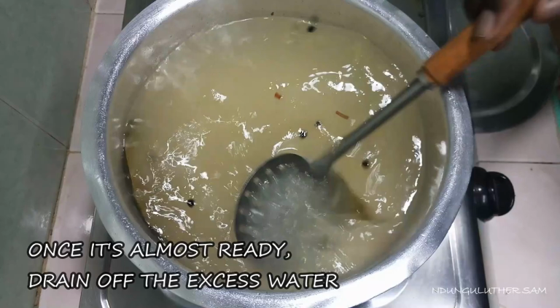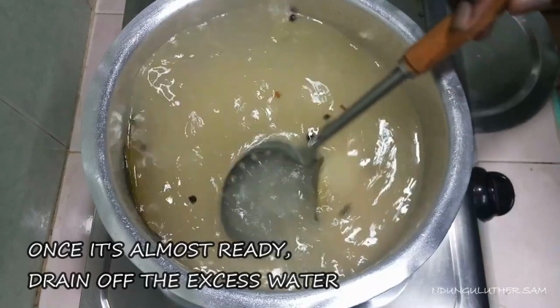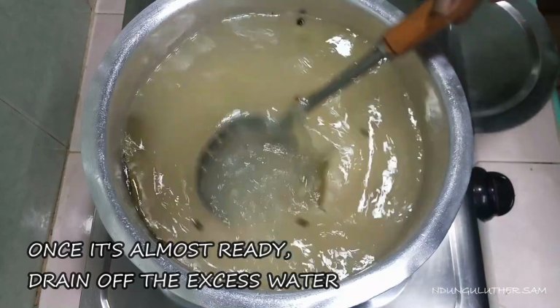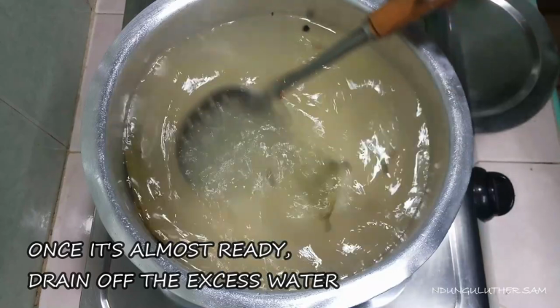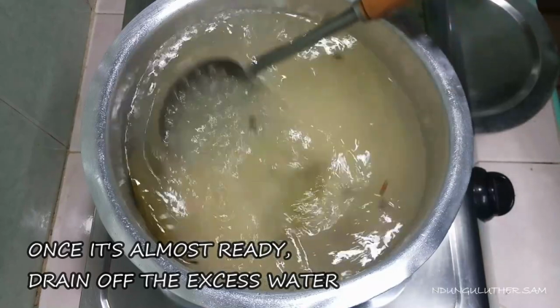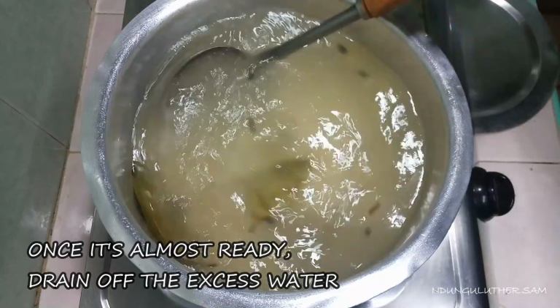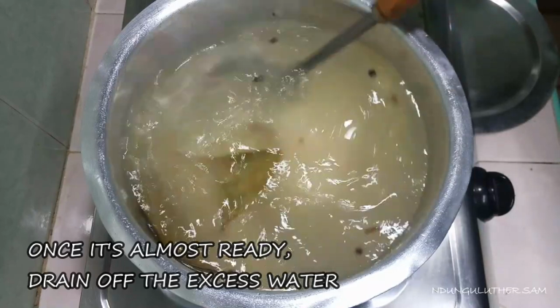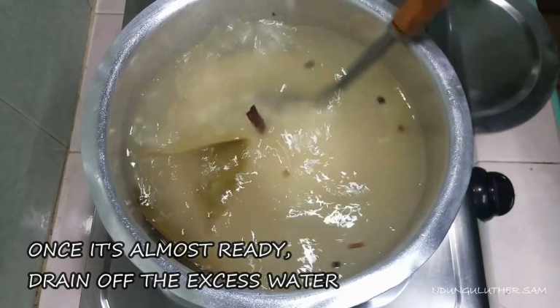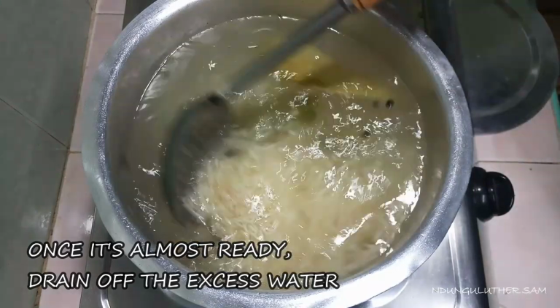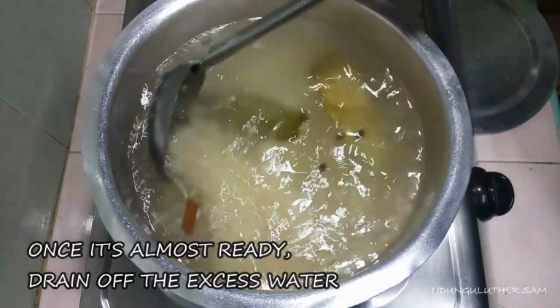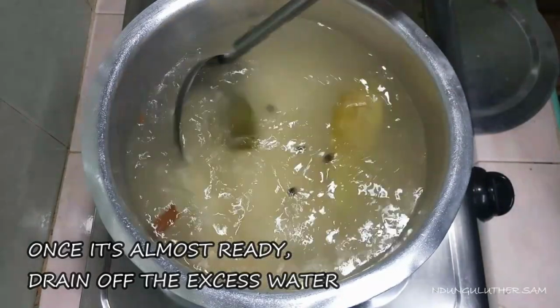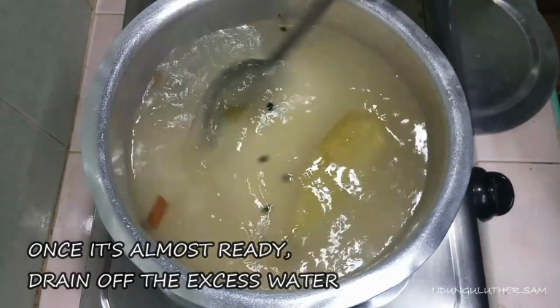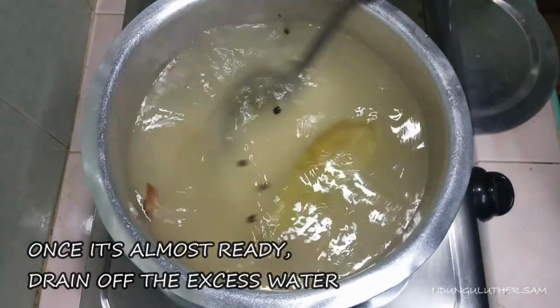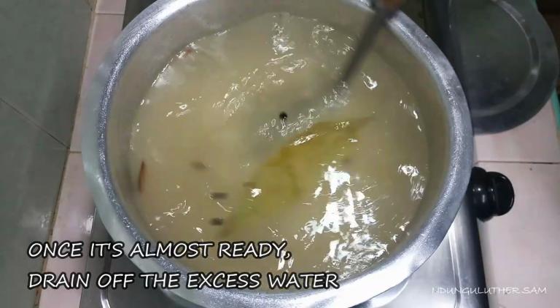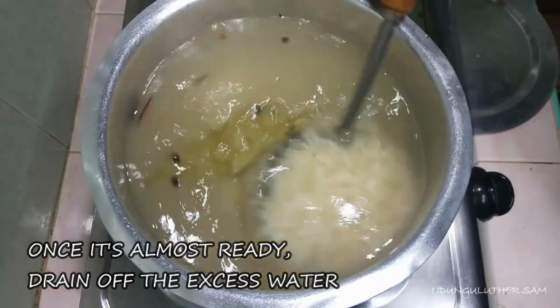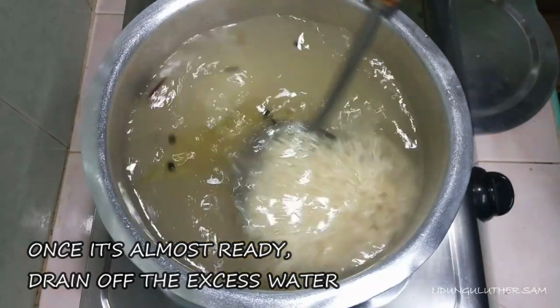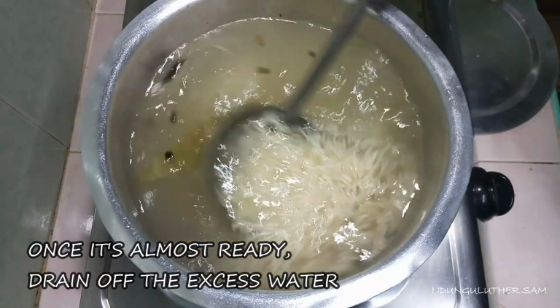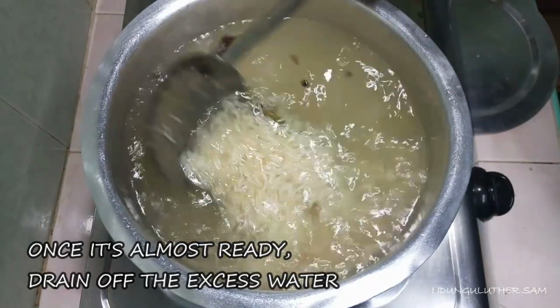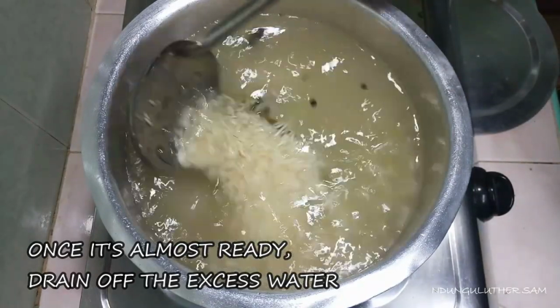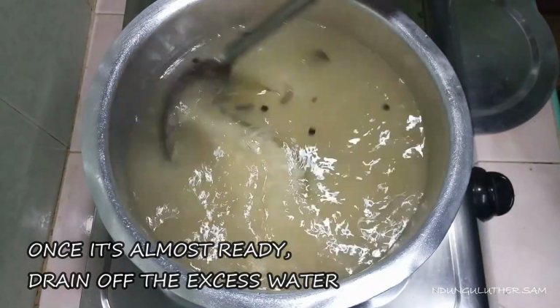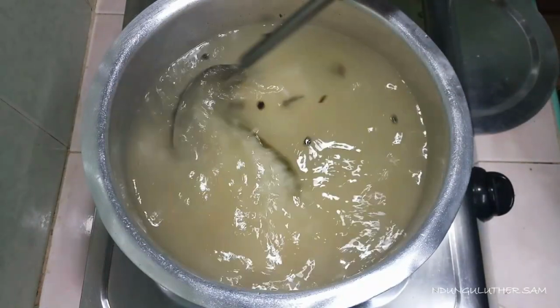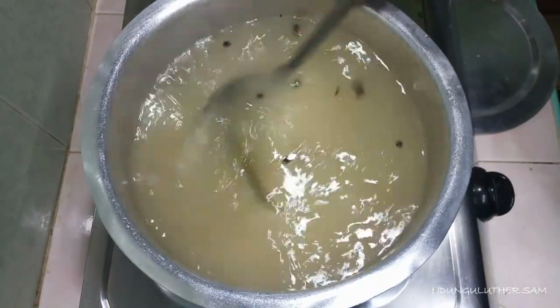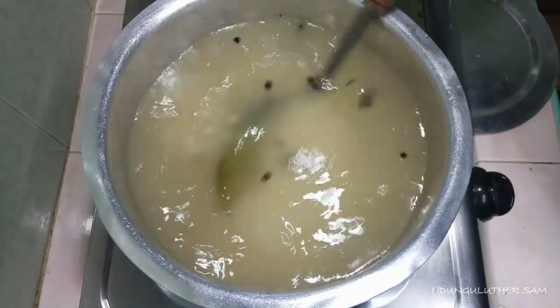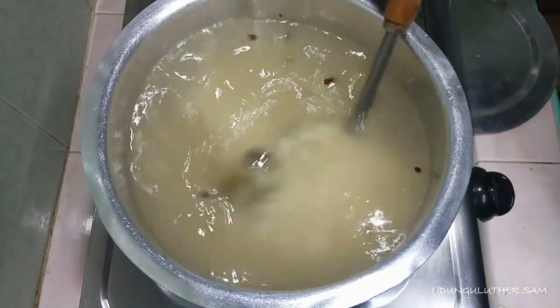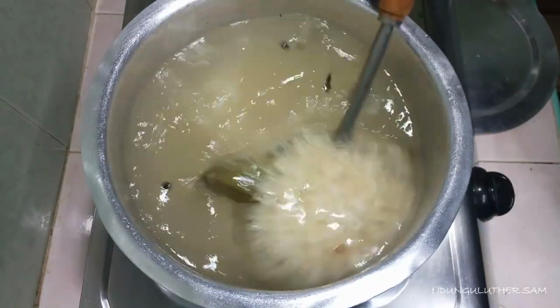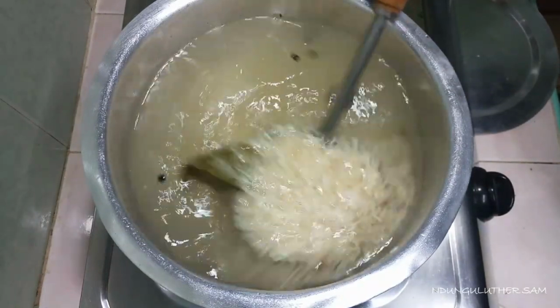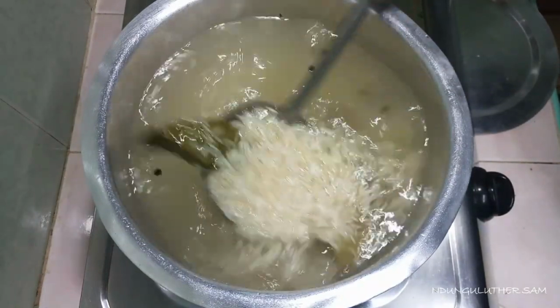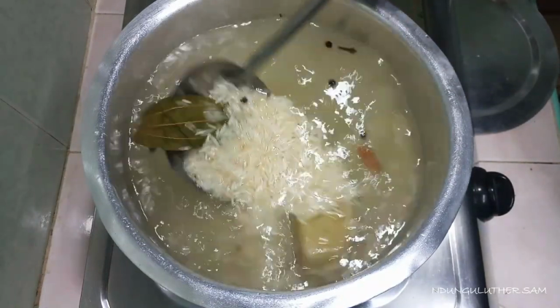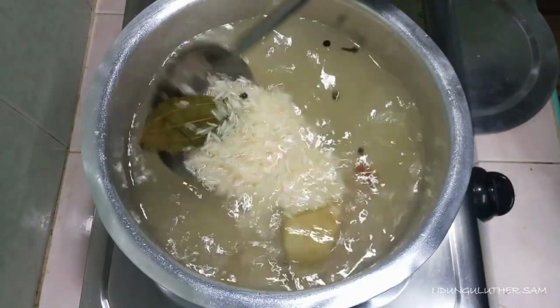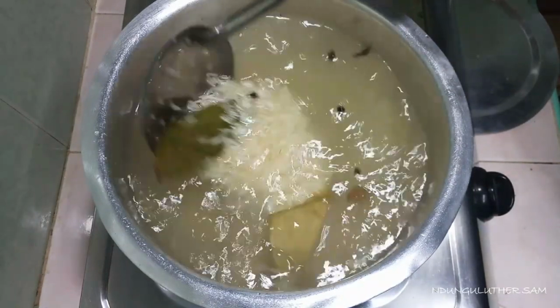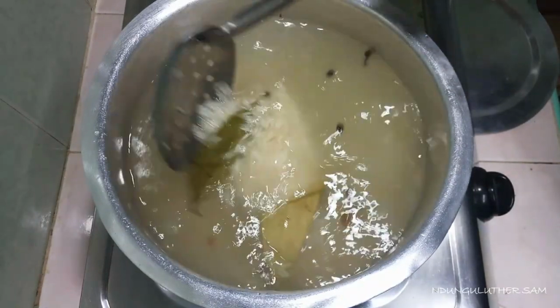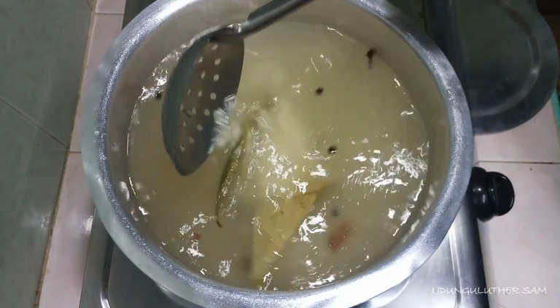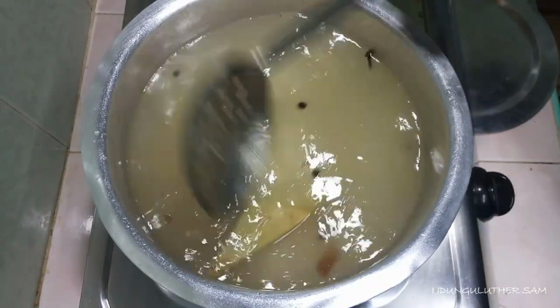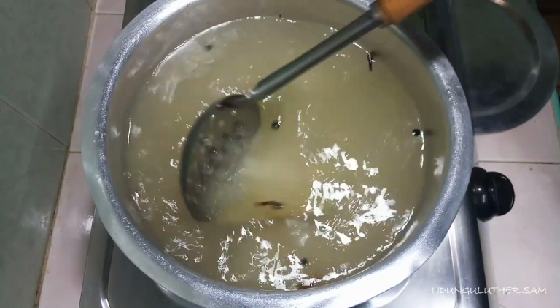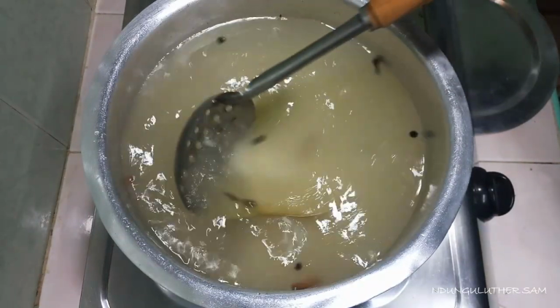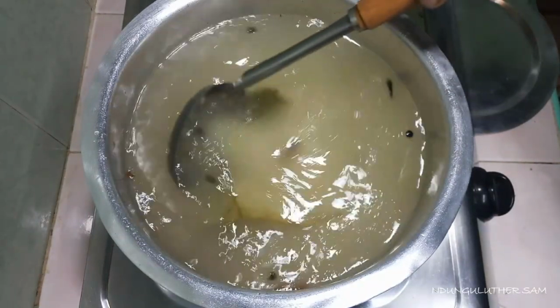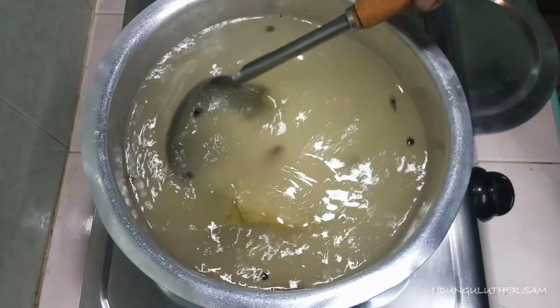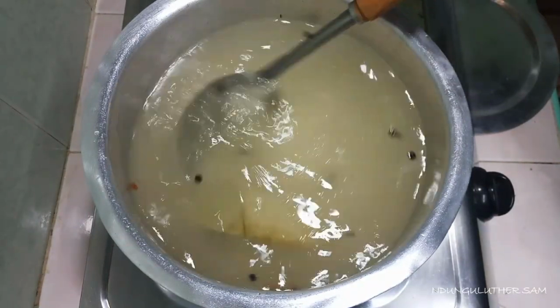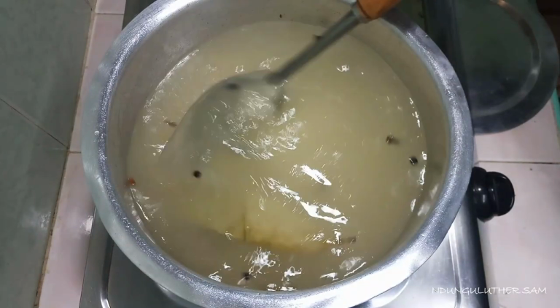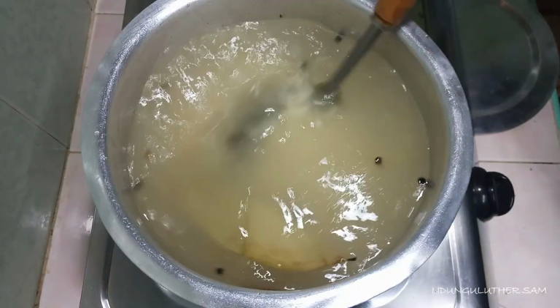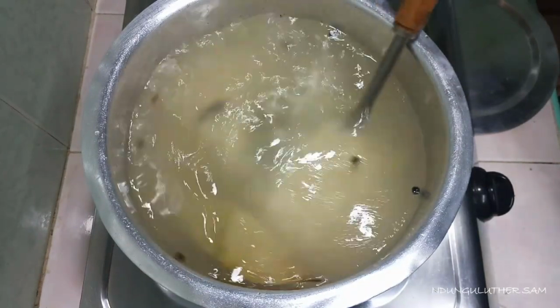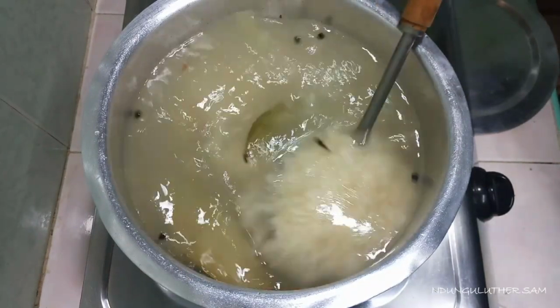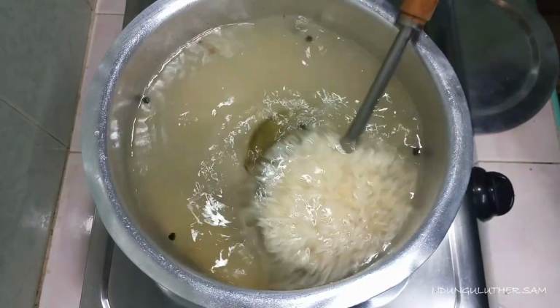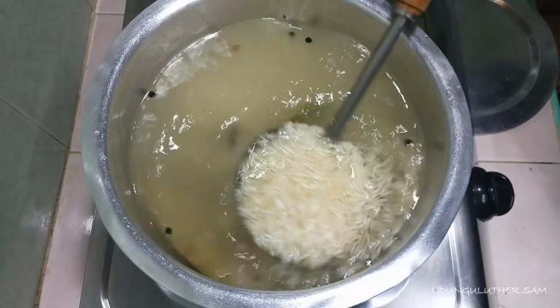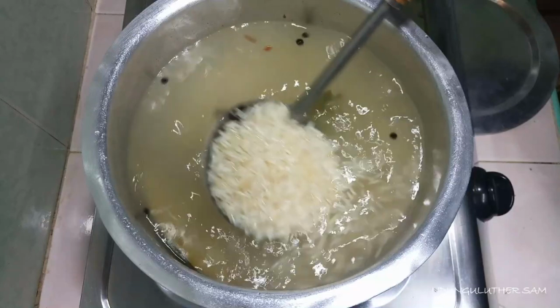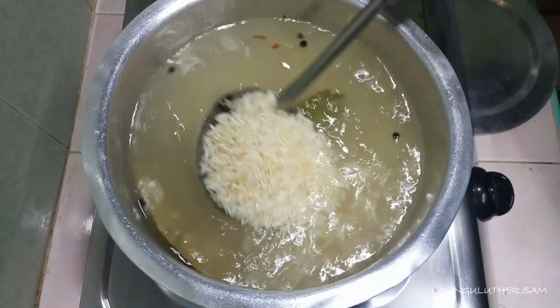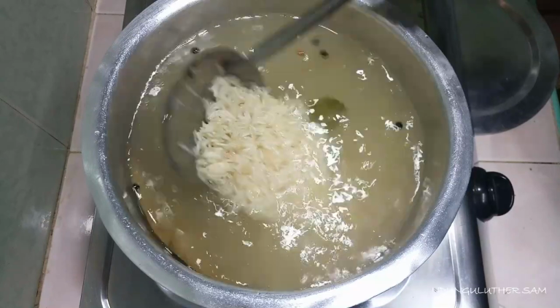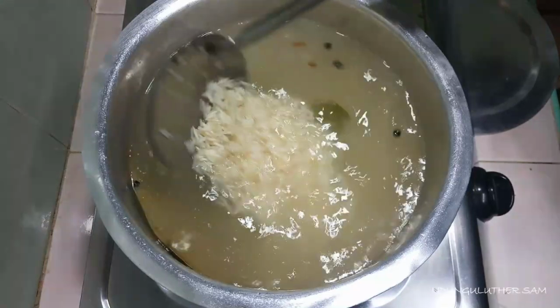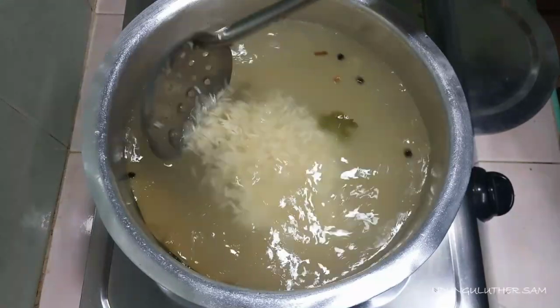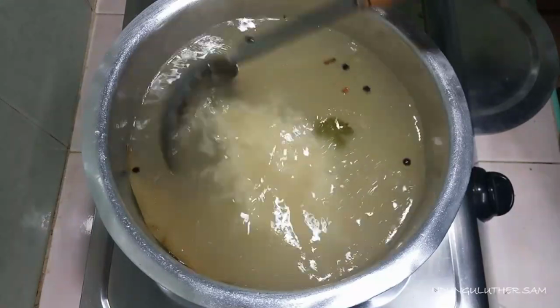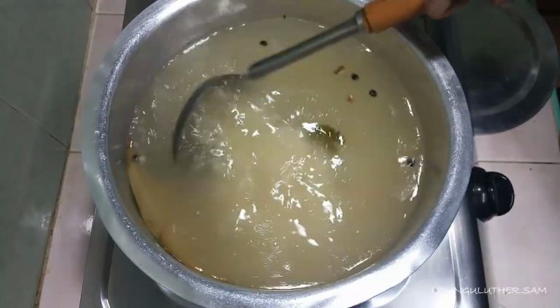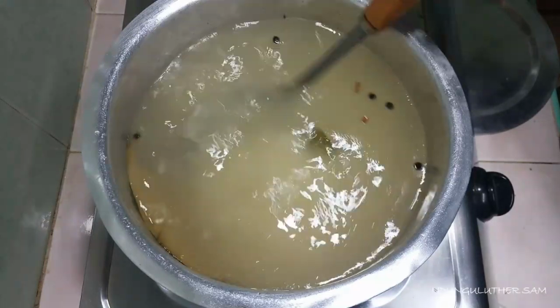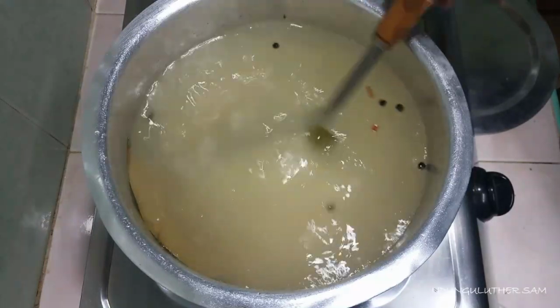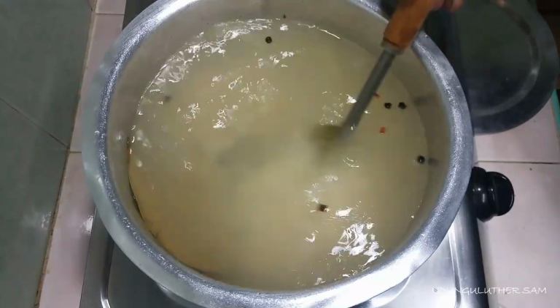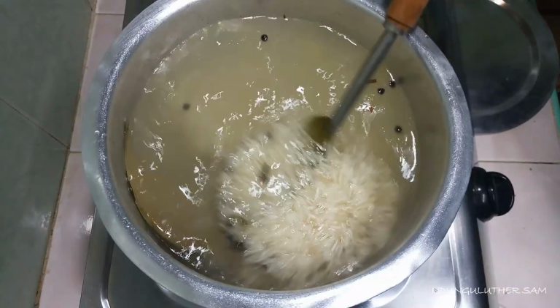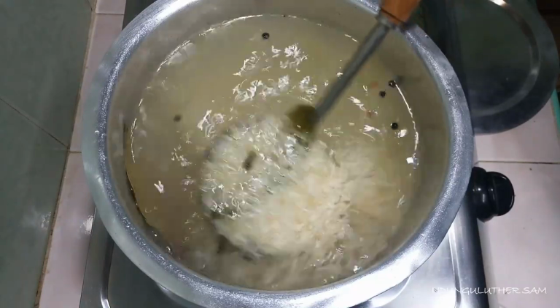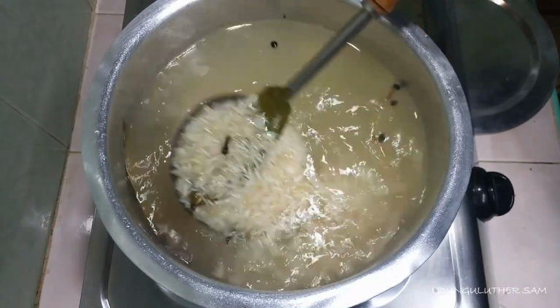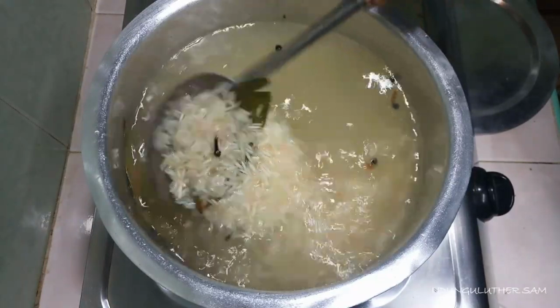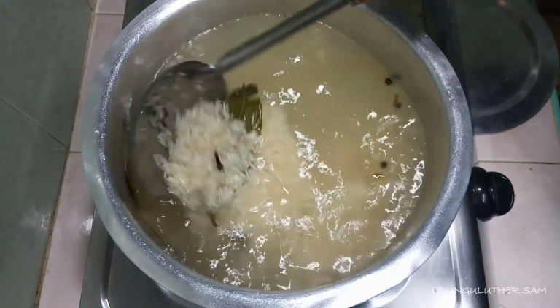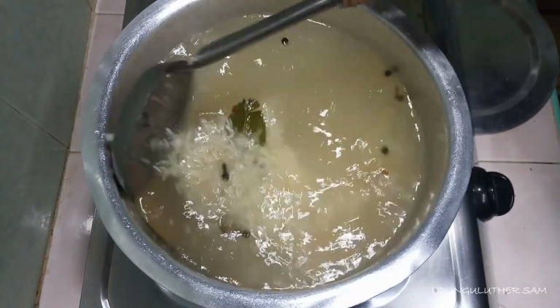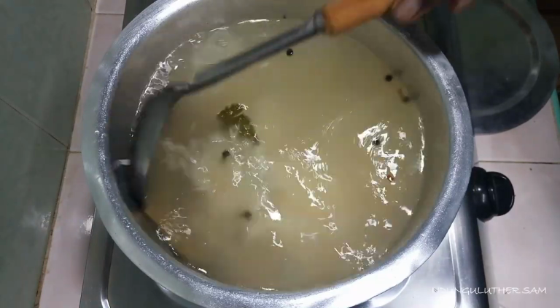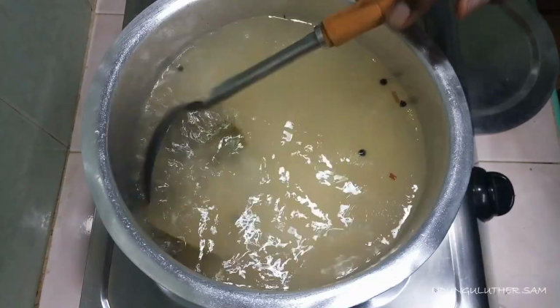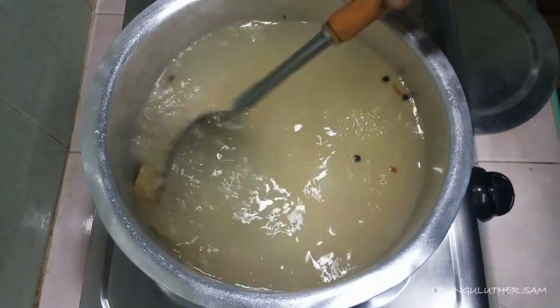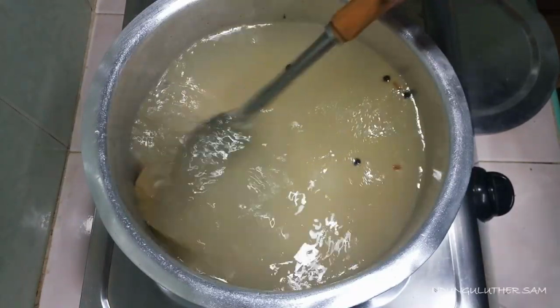In the meantime, I'm boiling my eggs using my egg cooker. I've done a review on that particular appliance, so you can check that out.